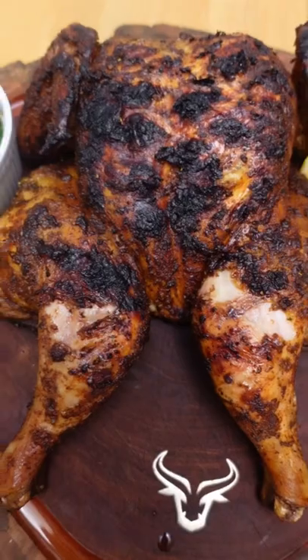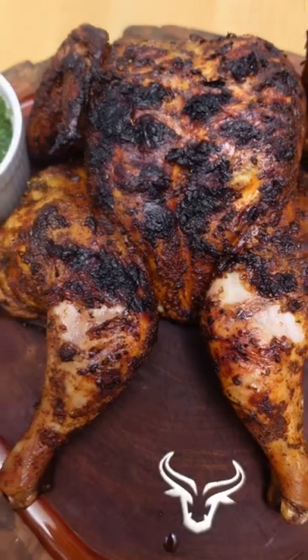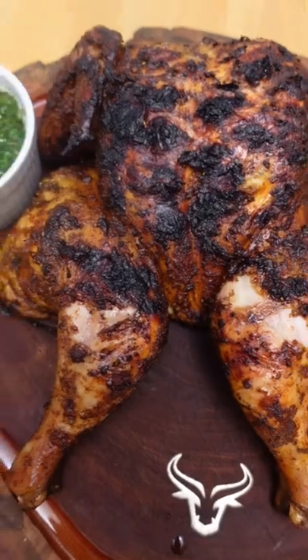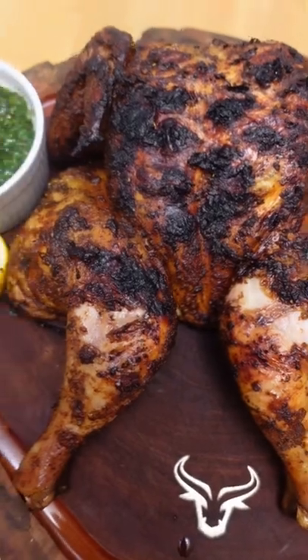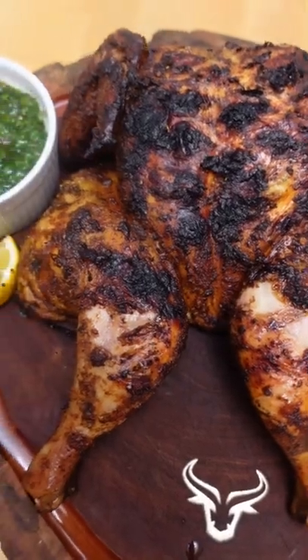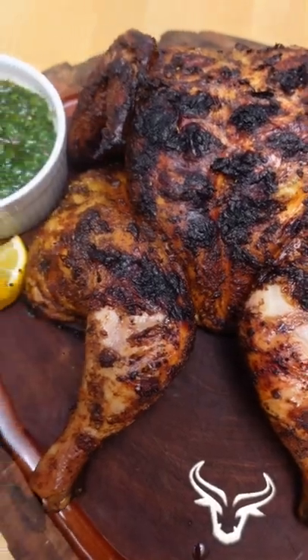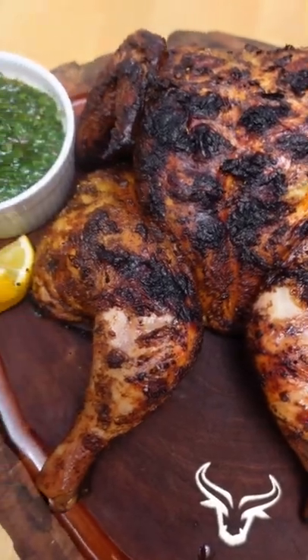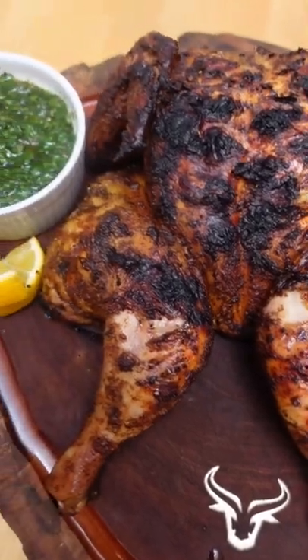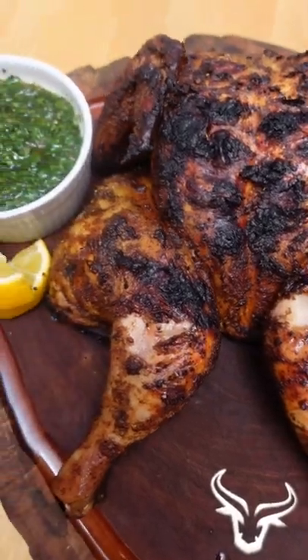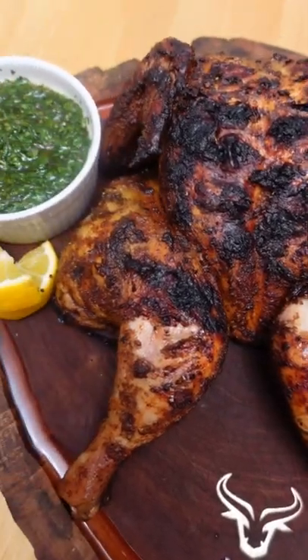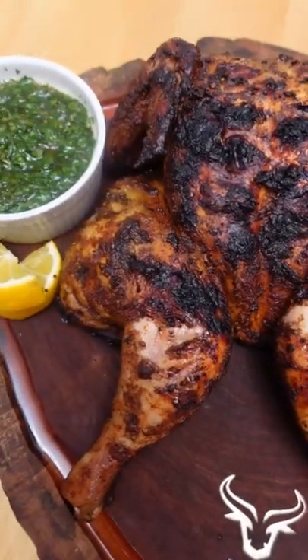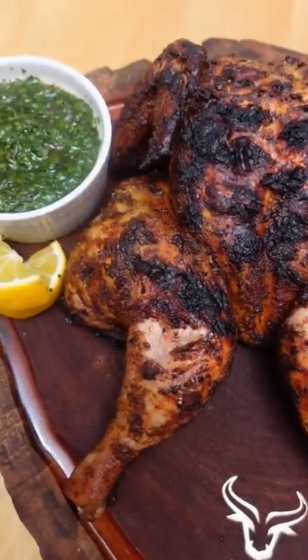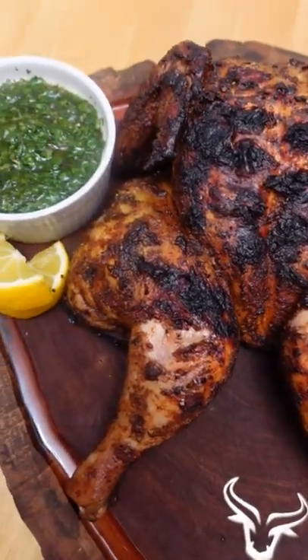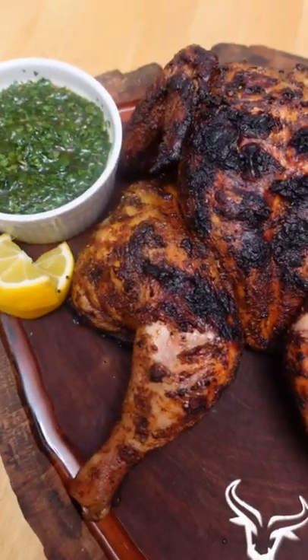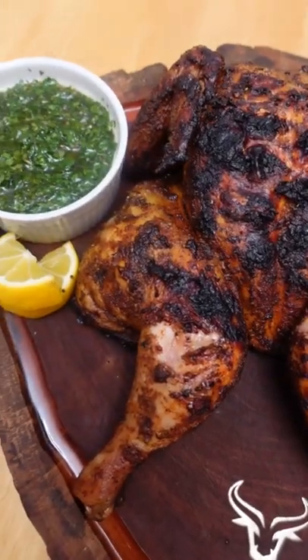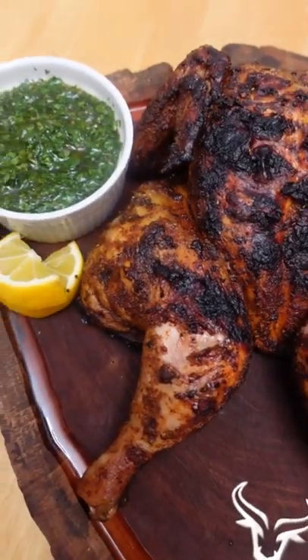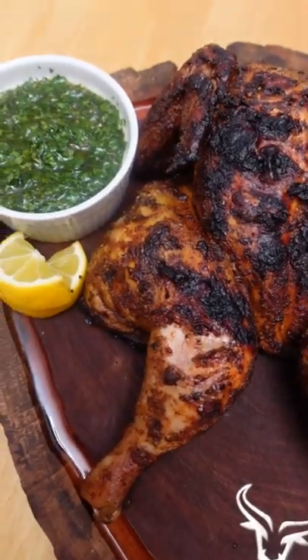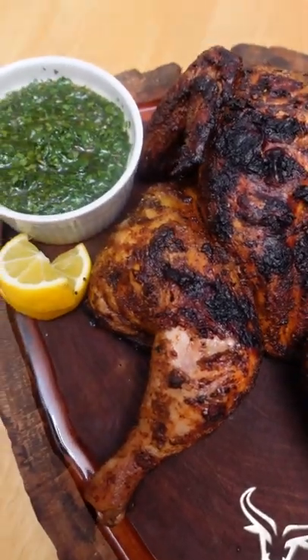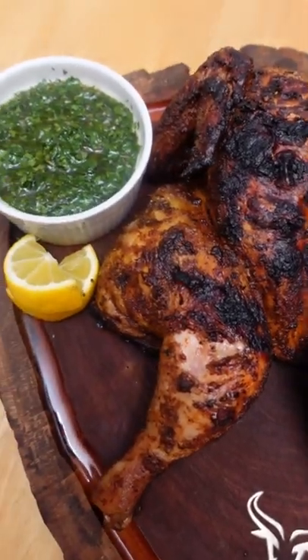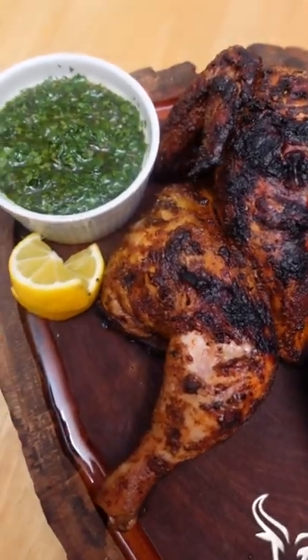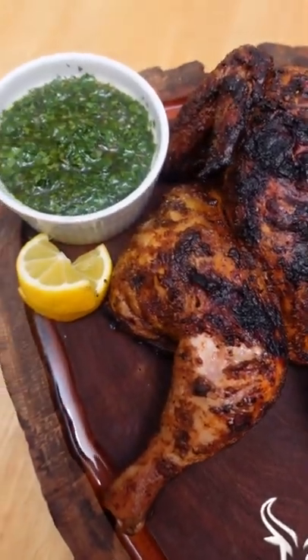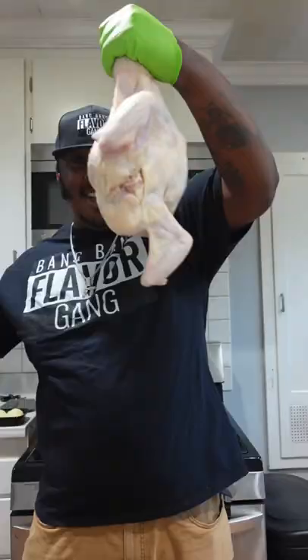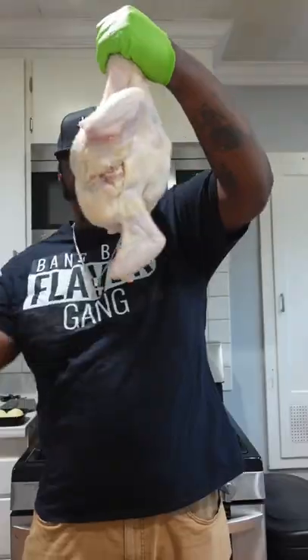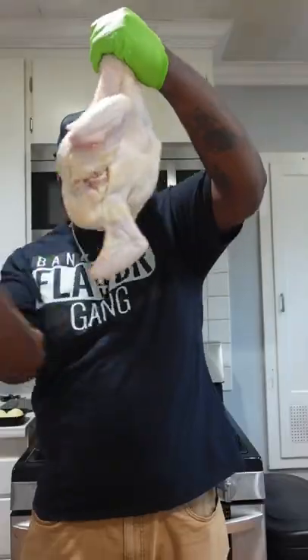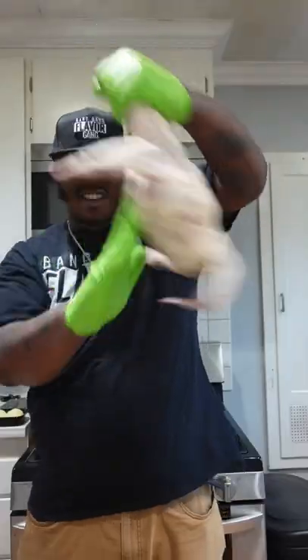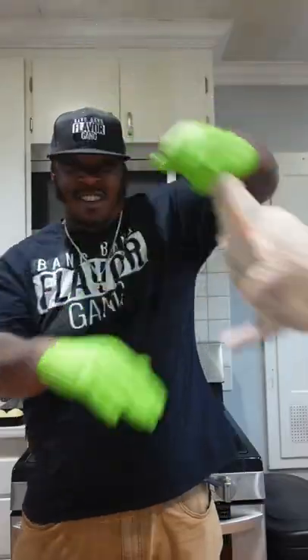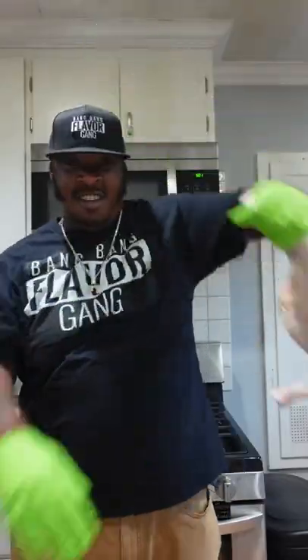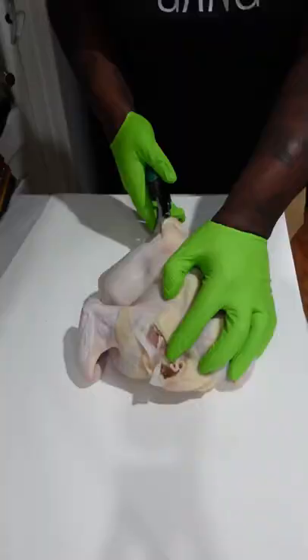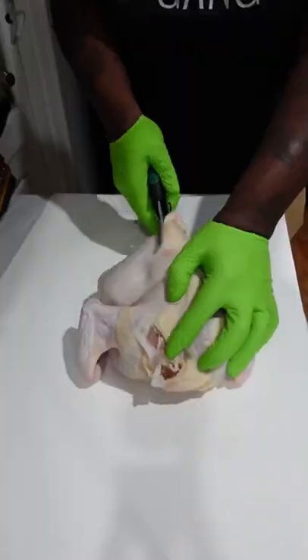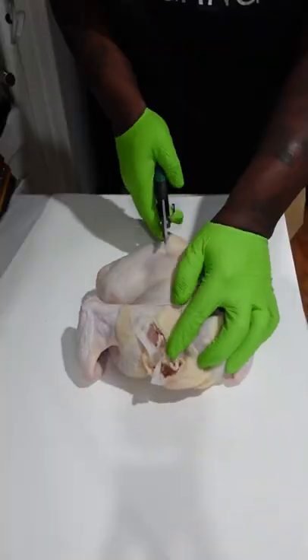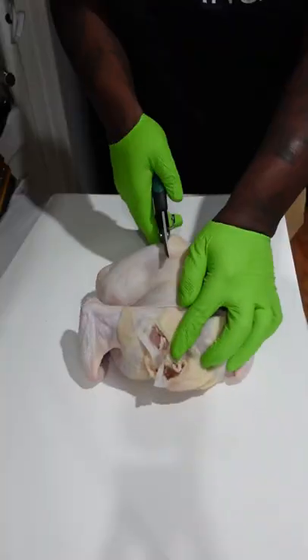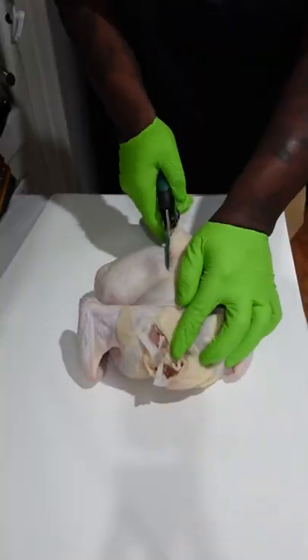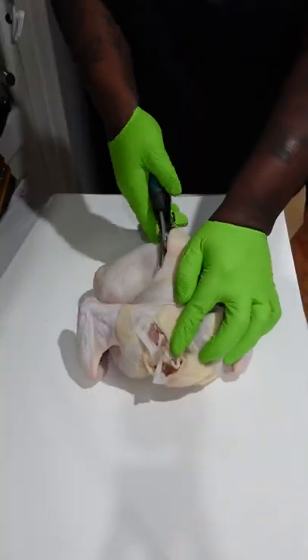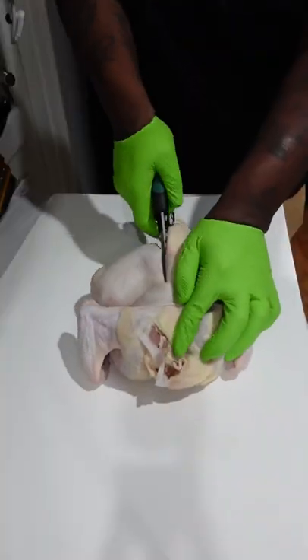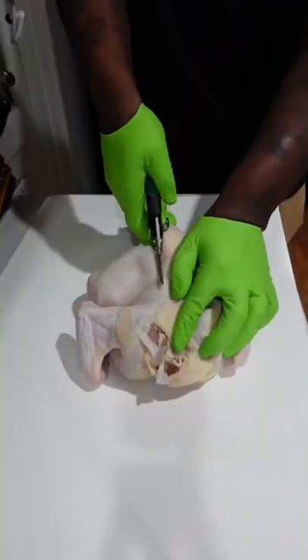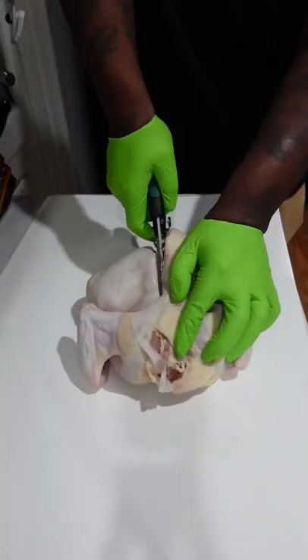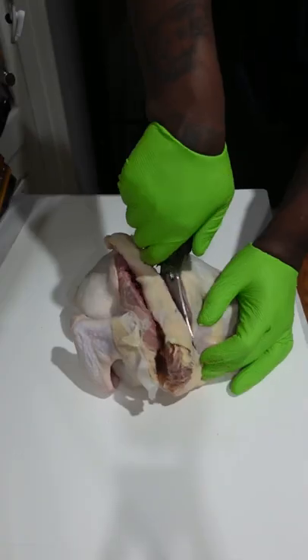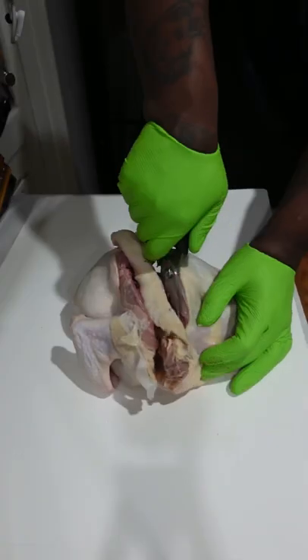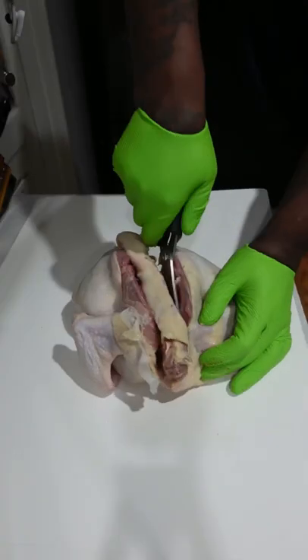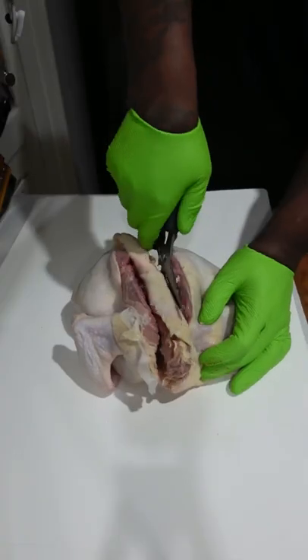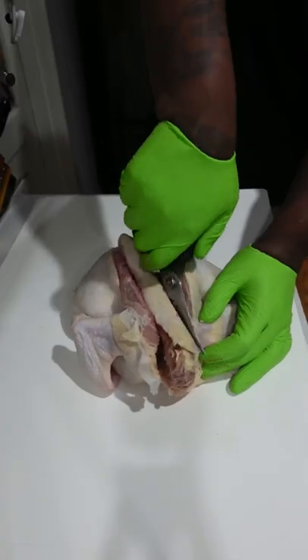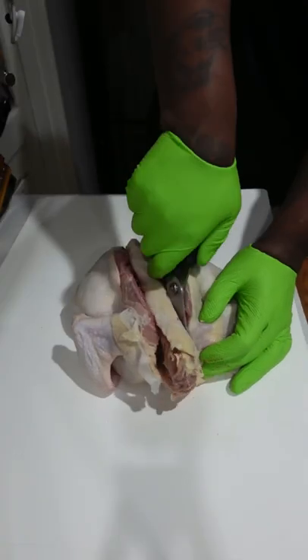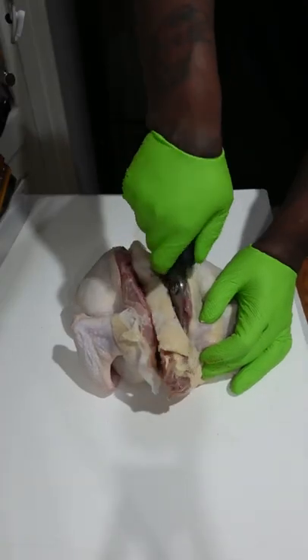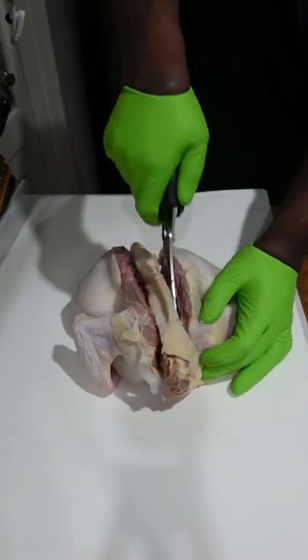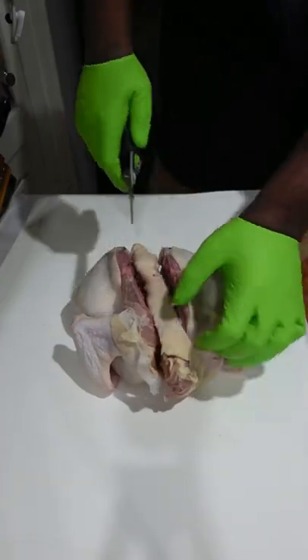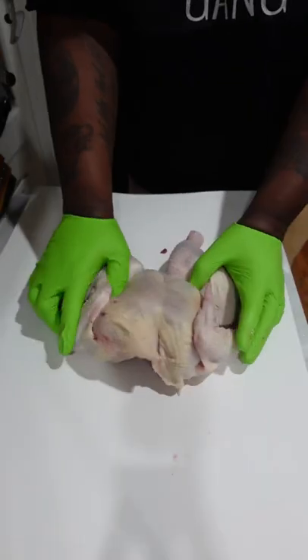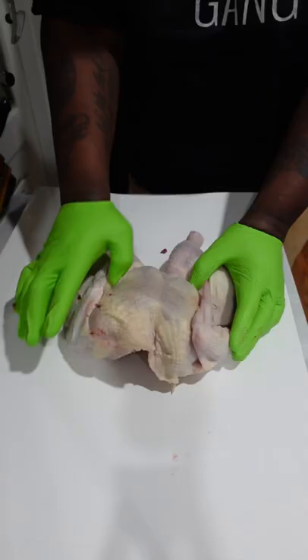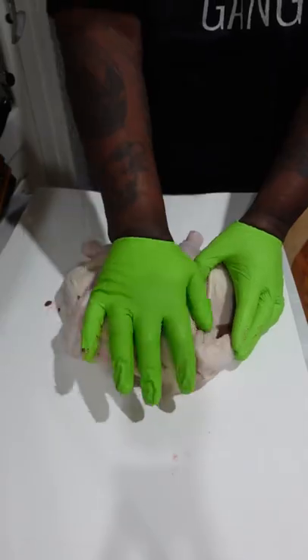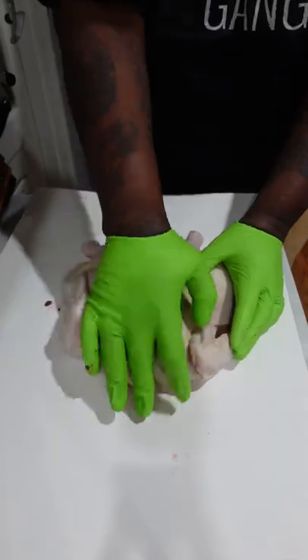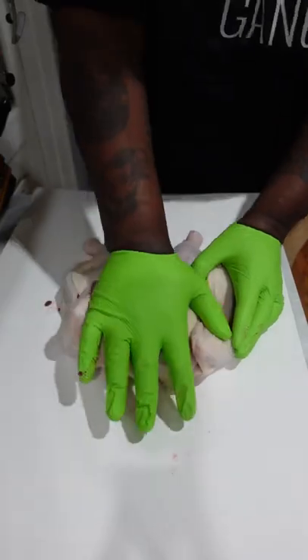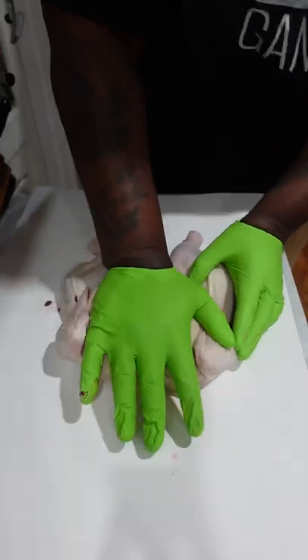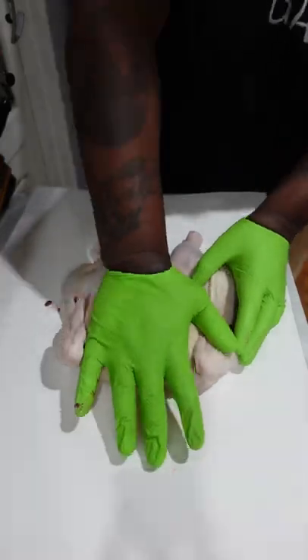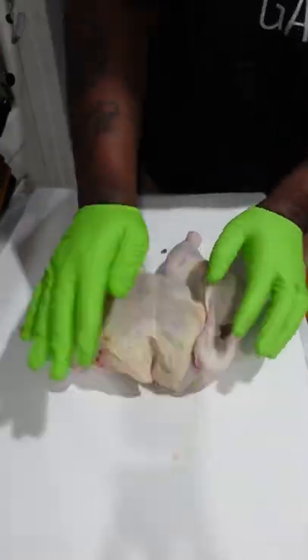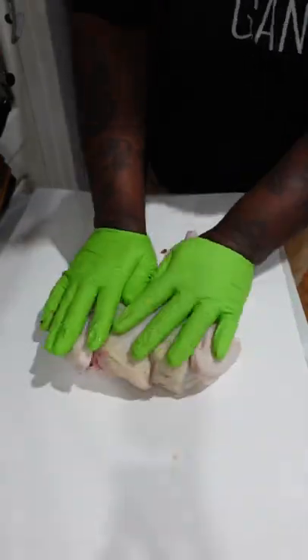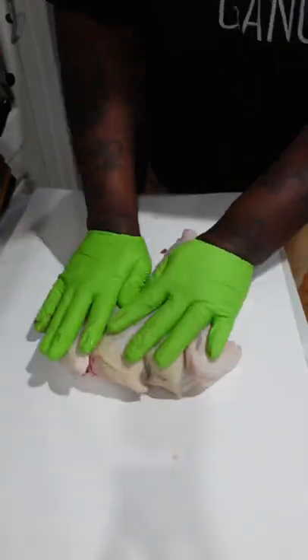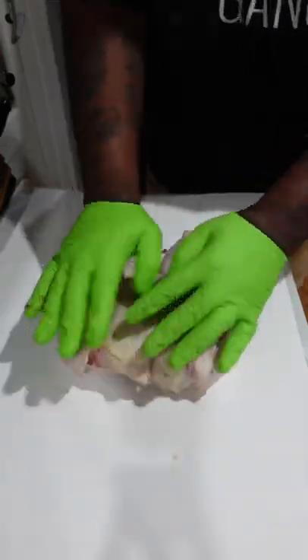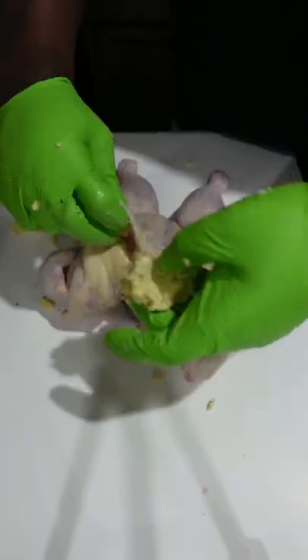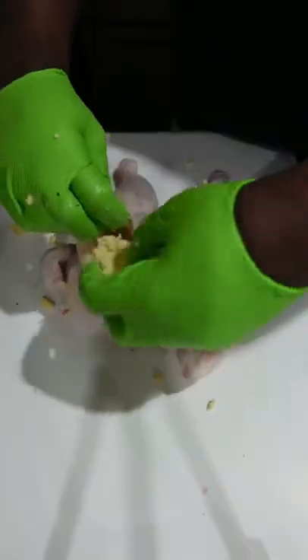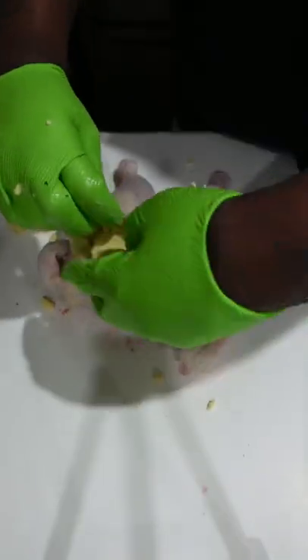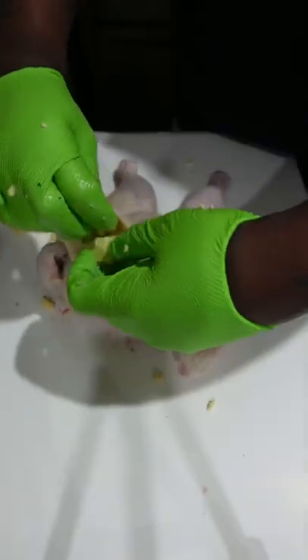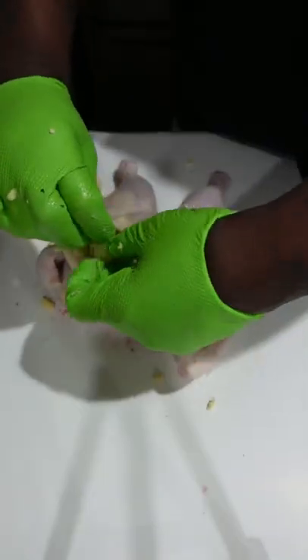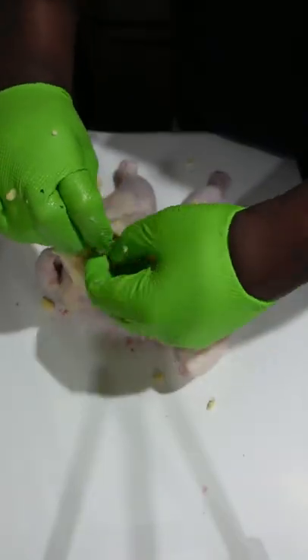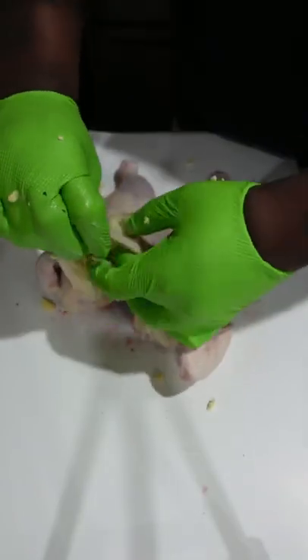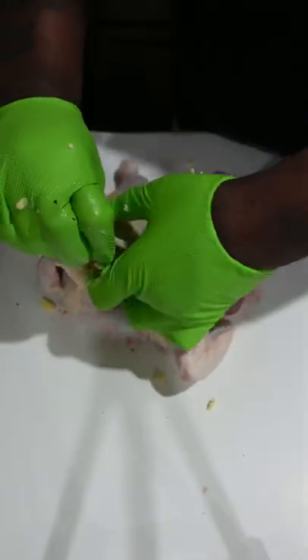Flame Roasted Chicken with Chimichurri. Took this bird and spatchcocked it — removed the spine, lay it flat.